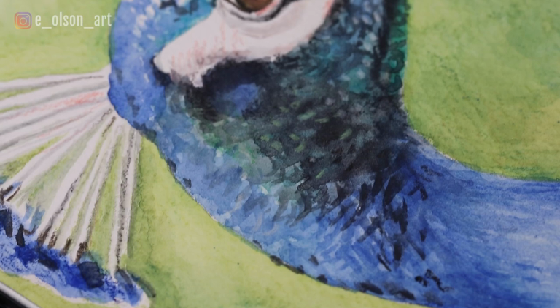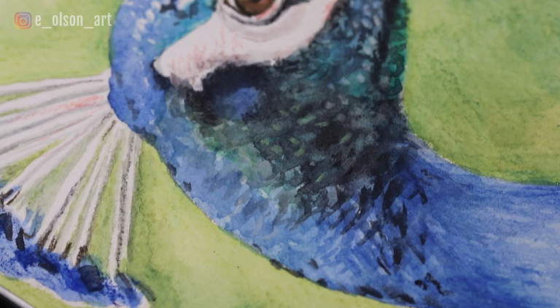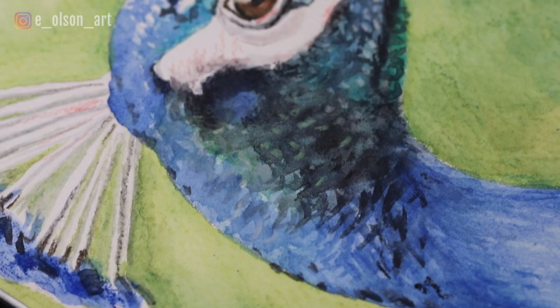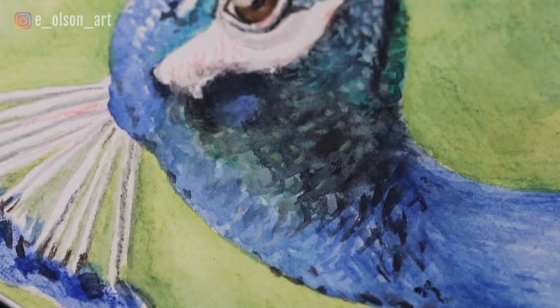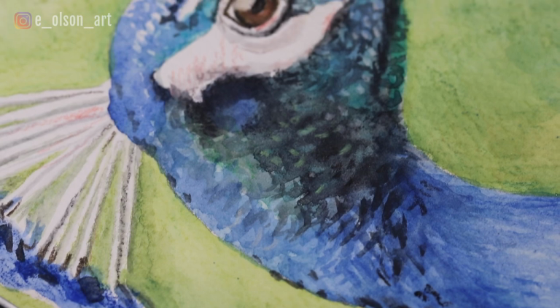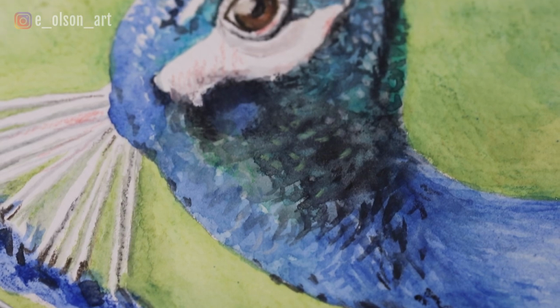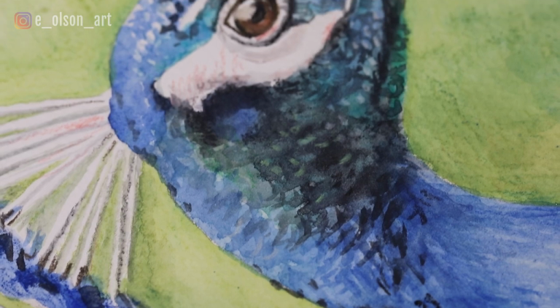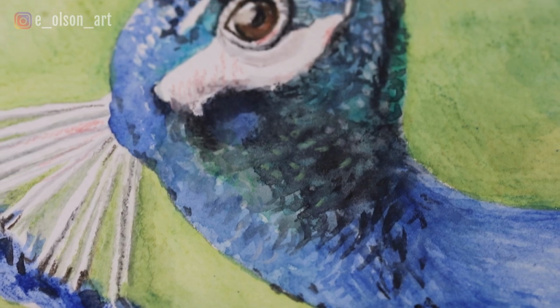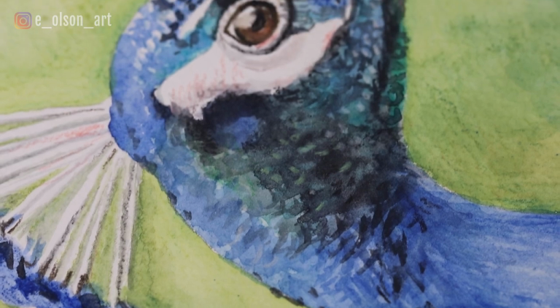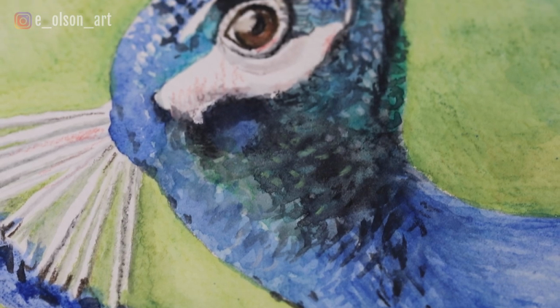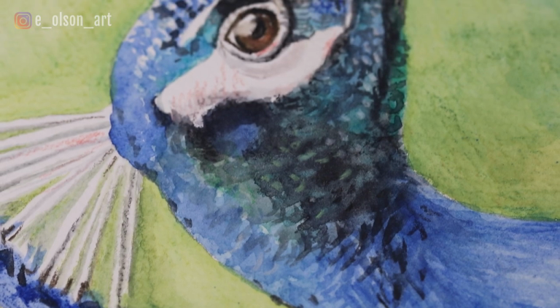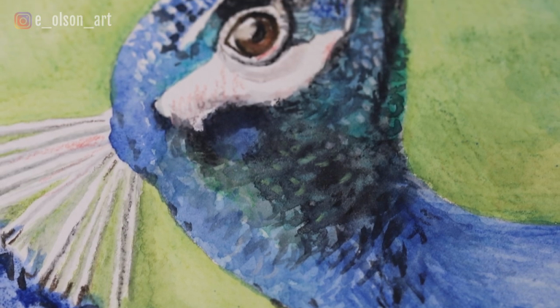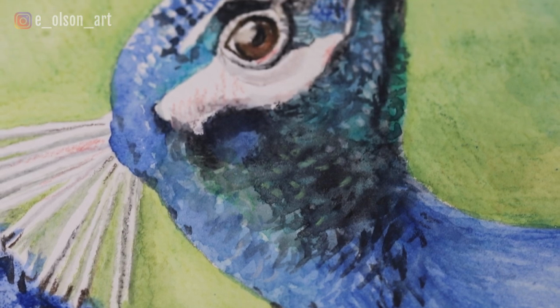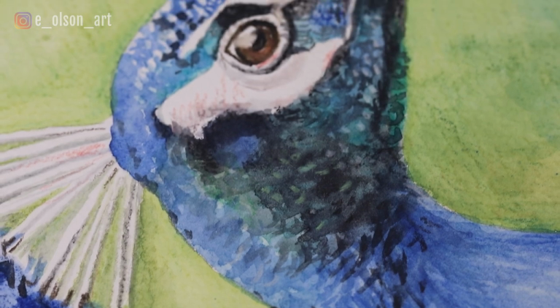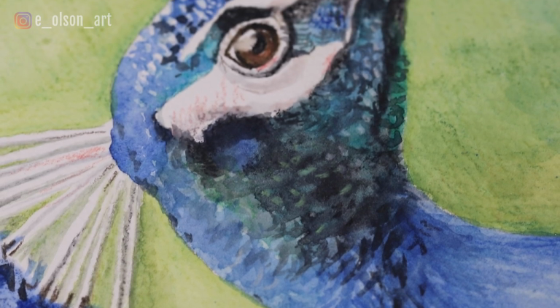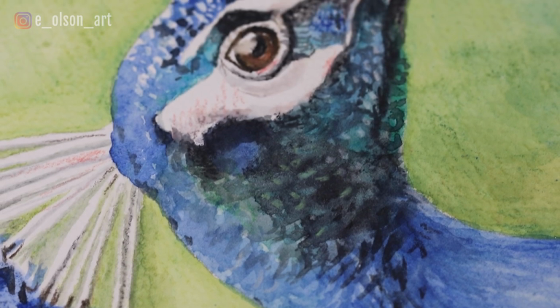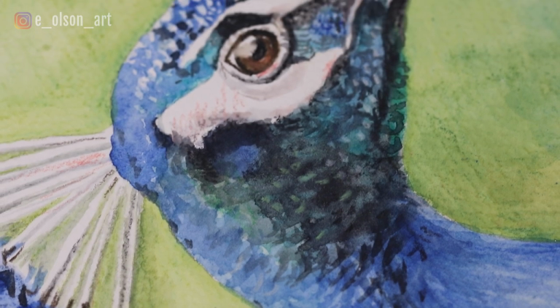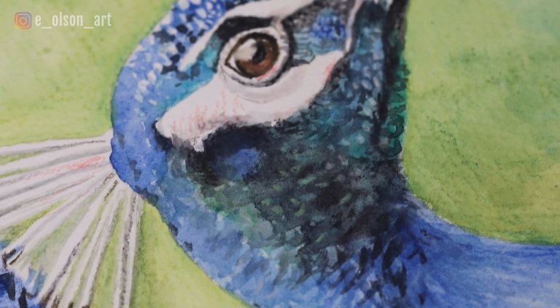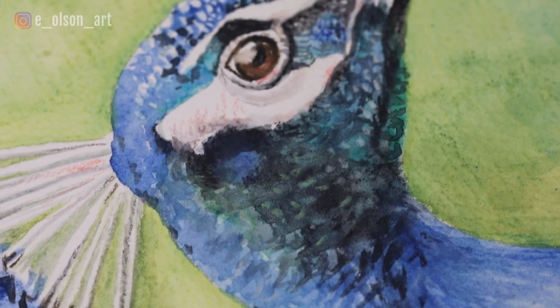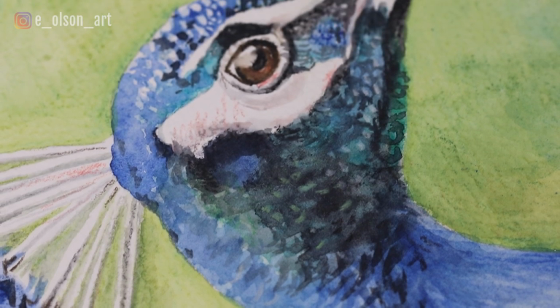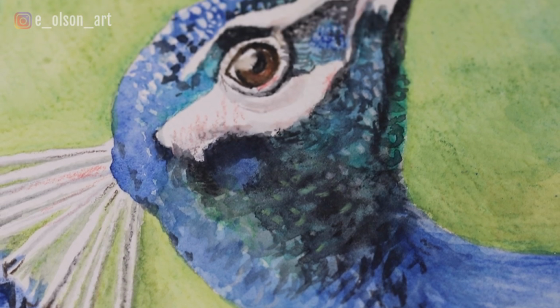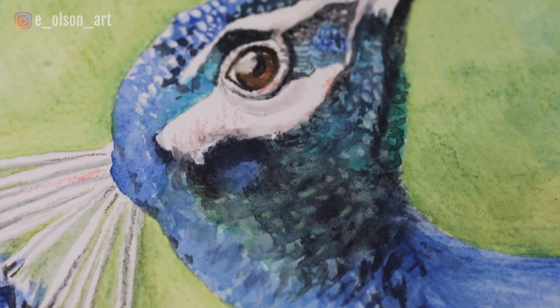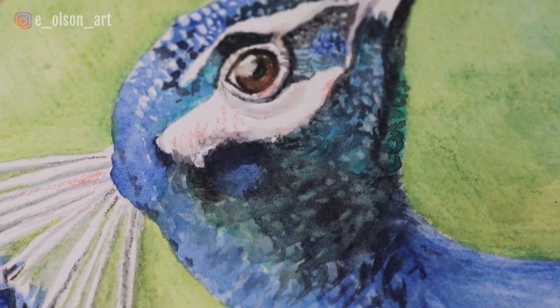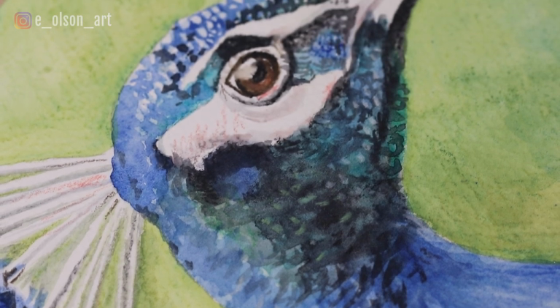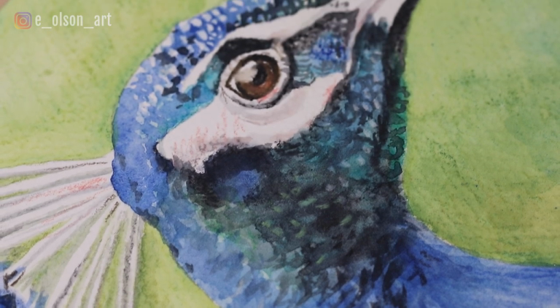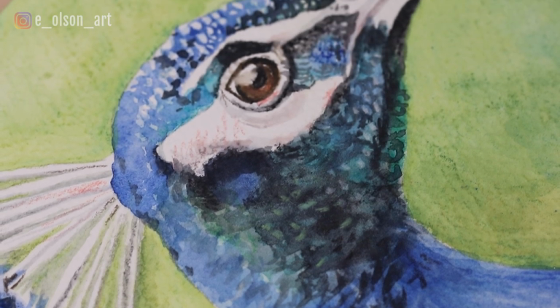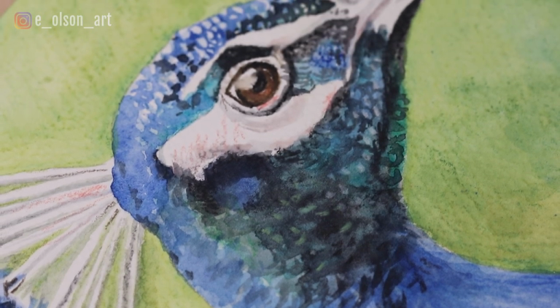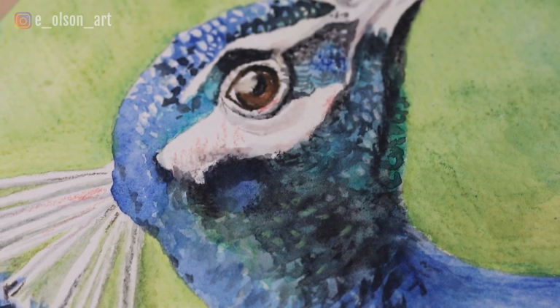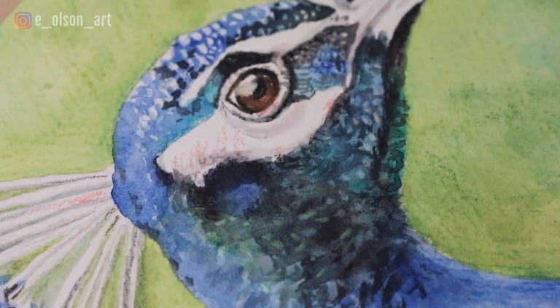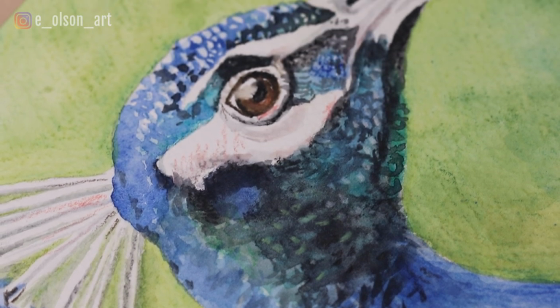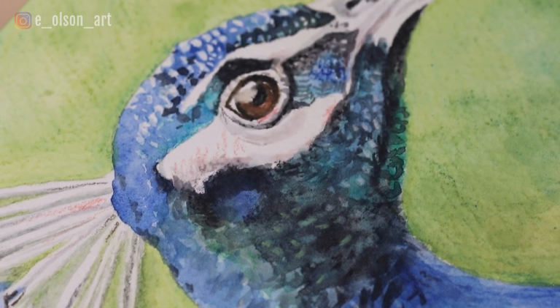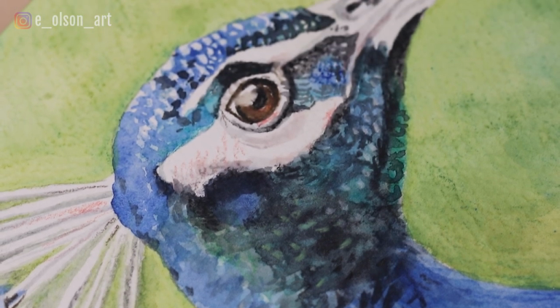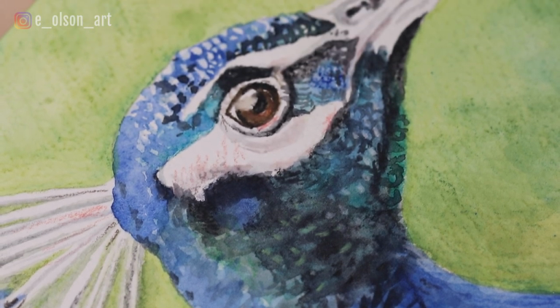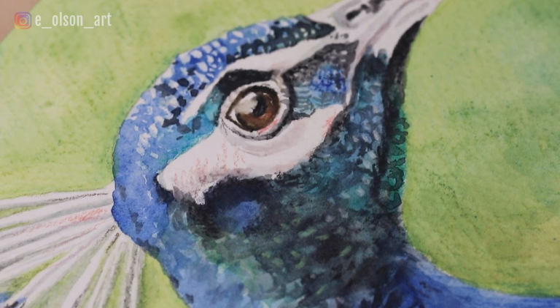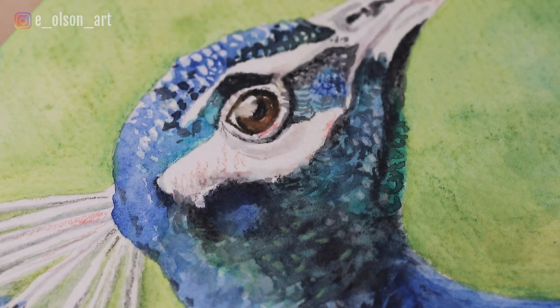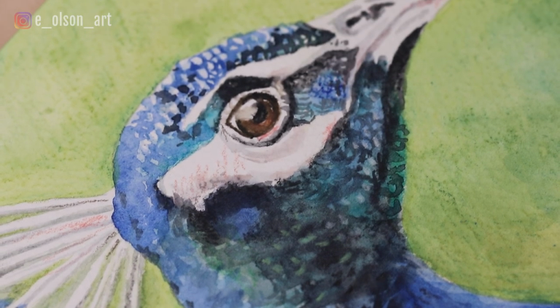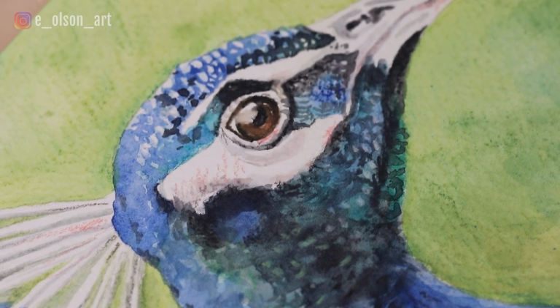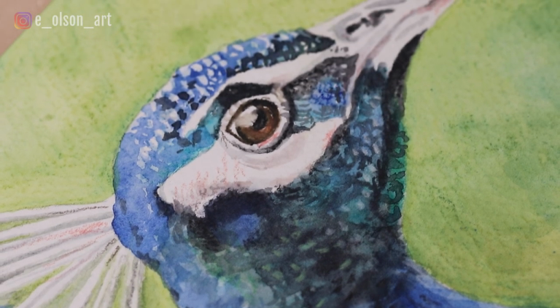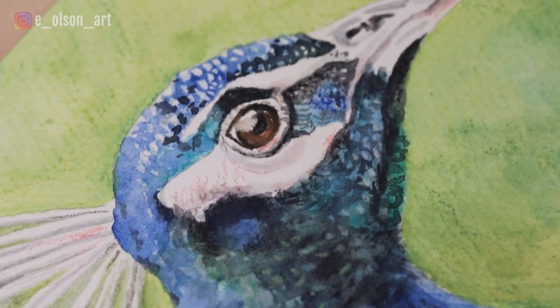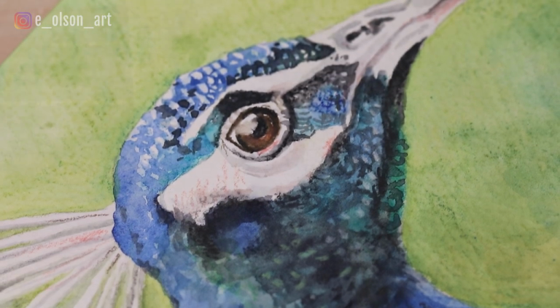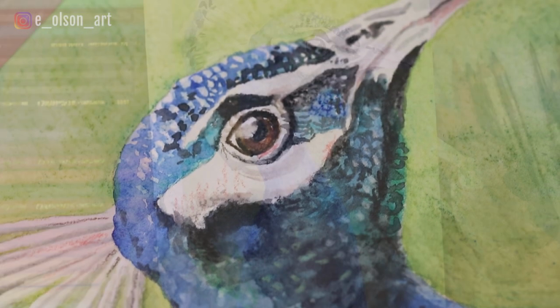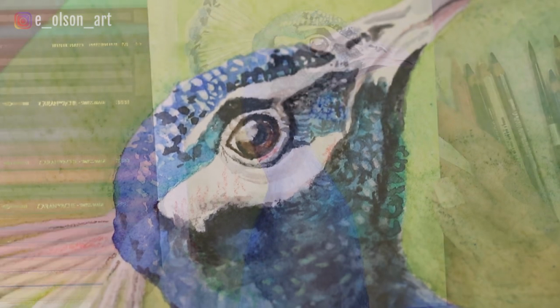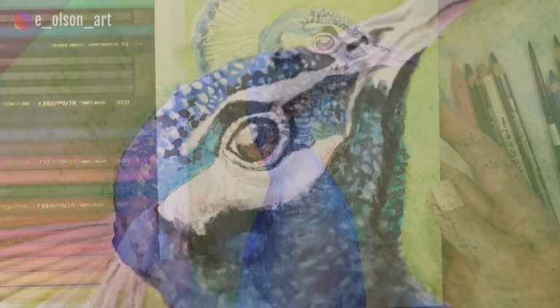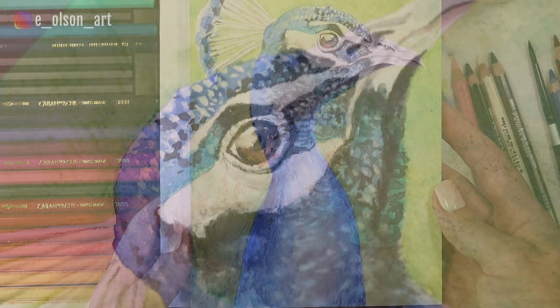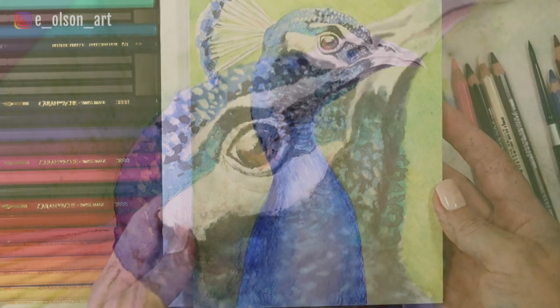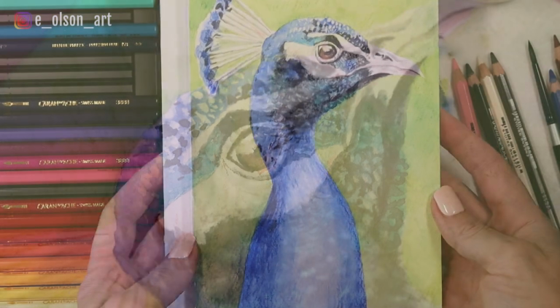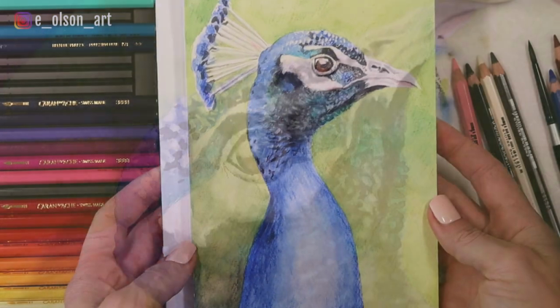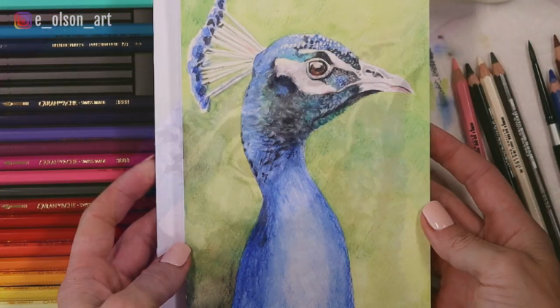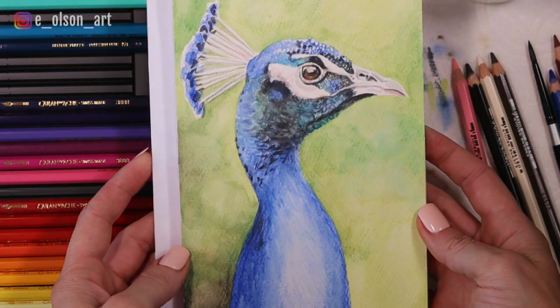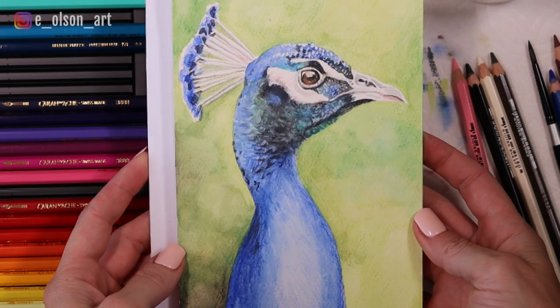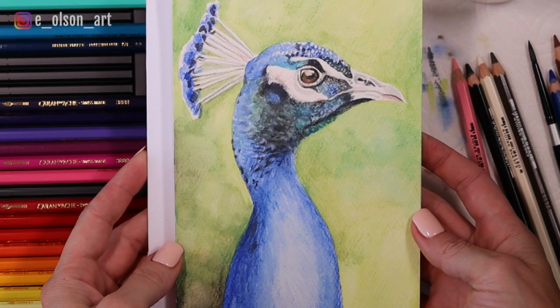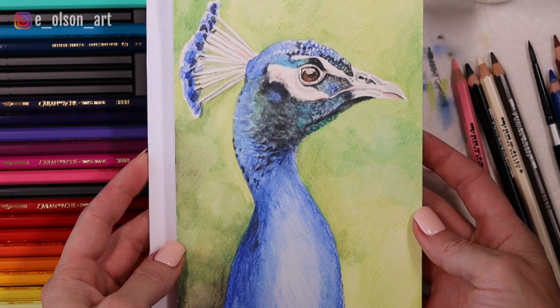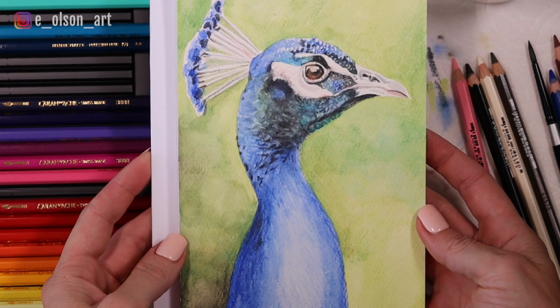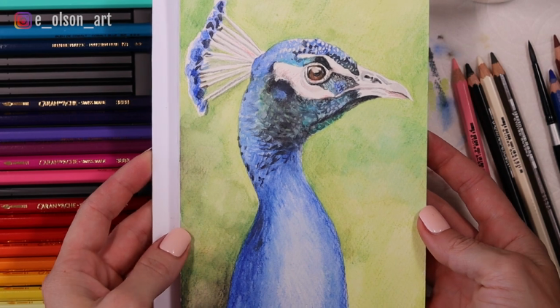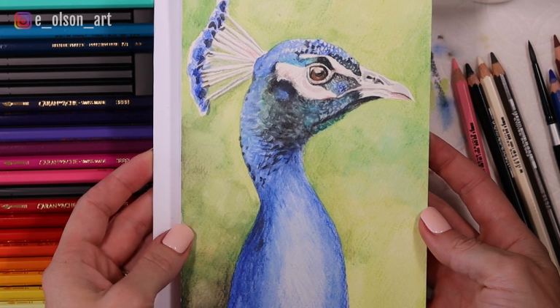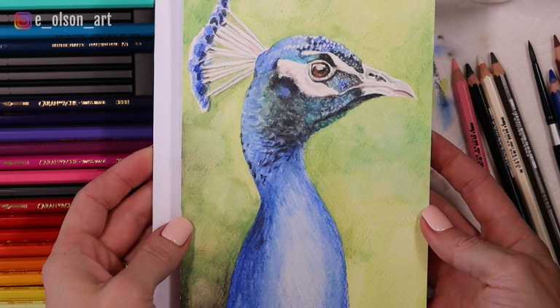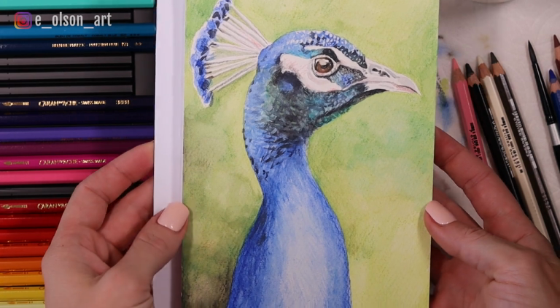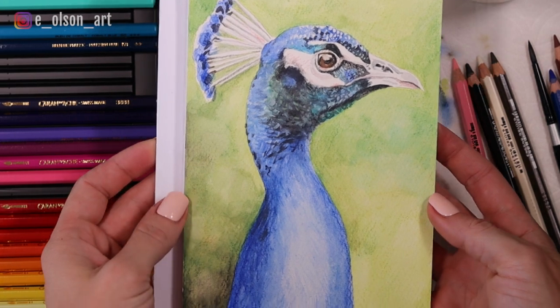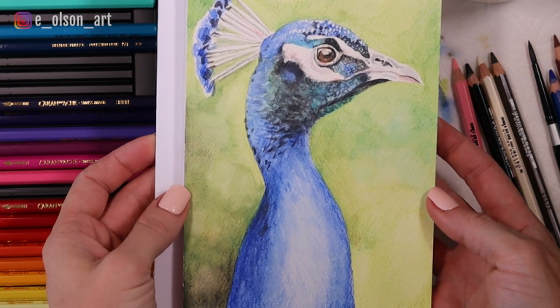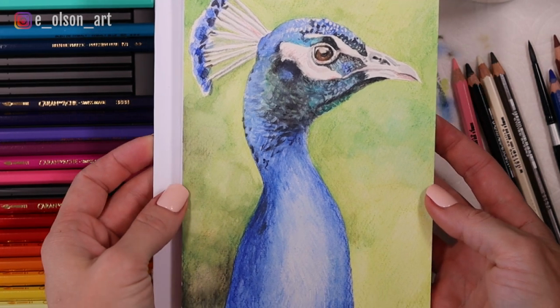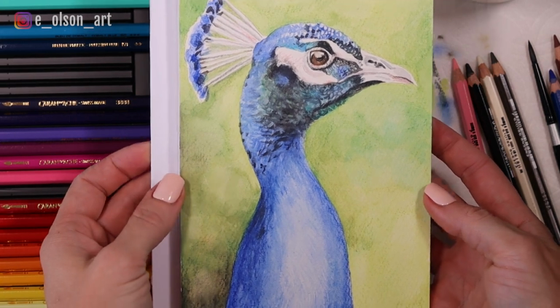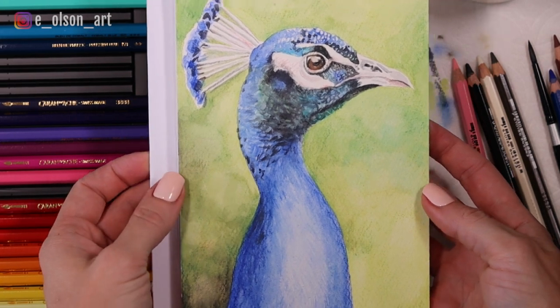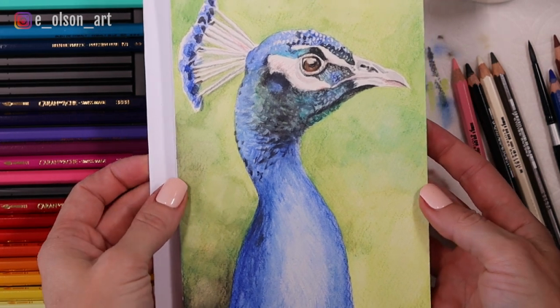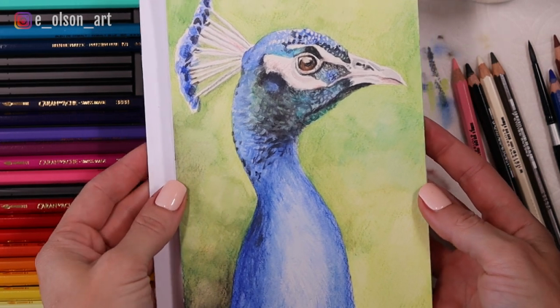Hey guys, welcome to my channel. Today we're going to be creating a beautiful realistic portrait of a peacock using watercolor pencils.